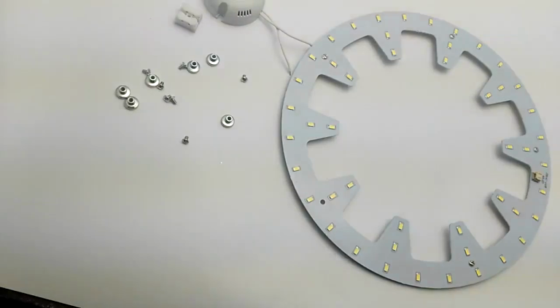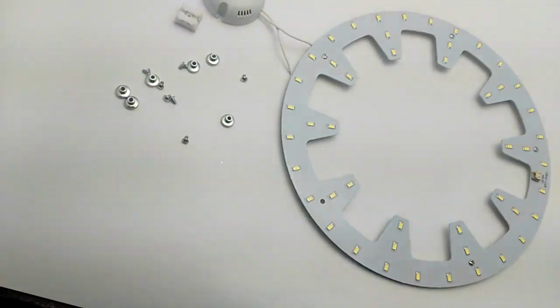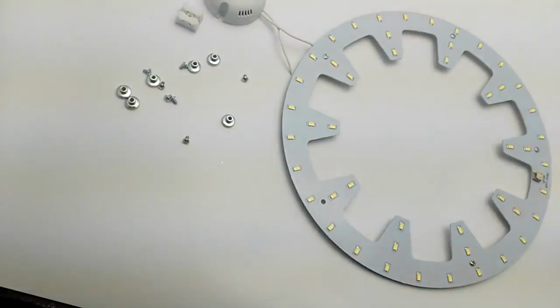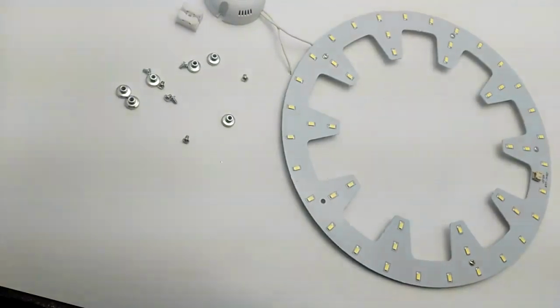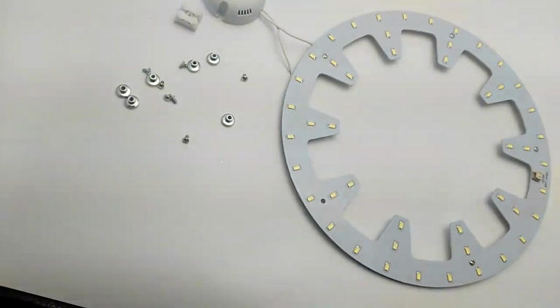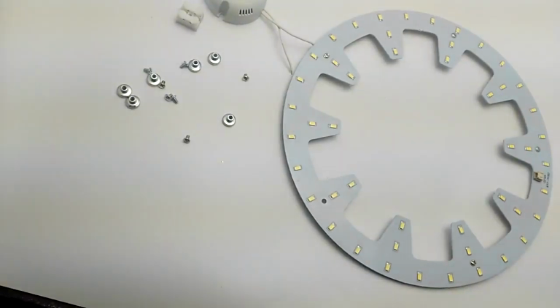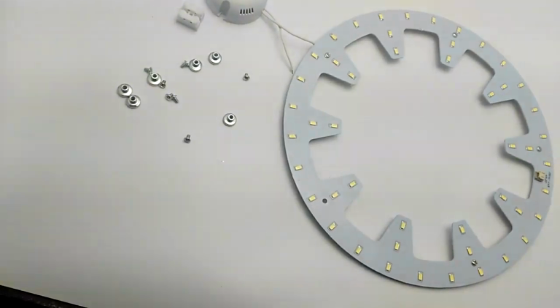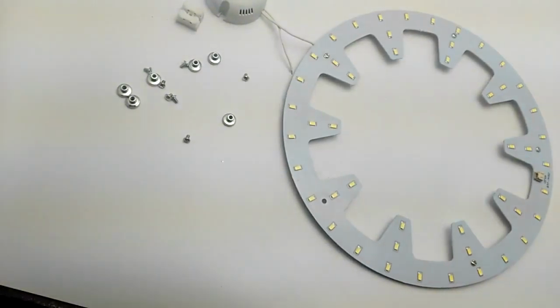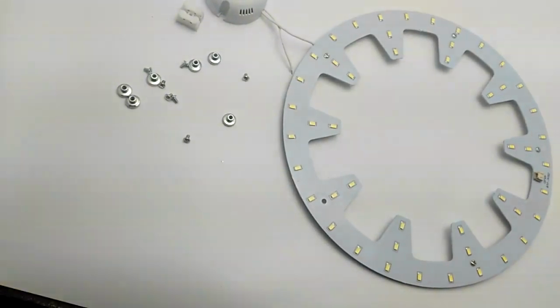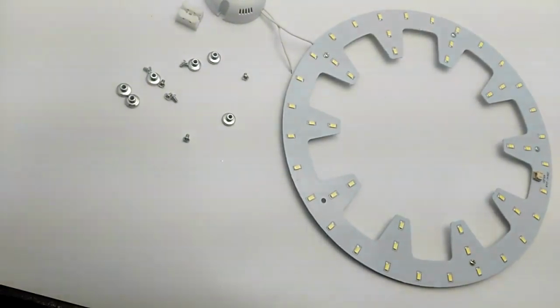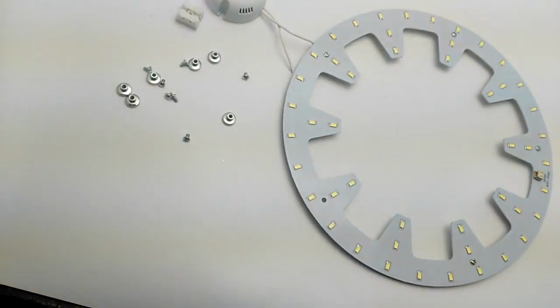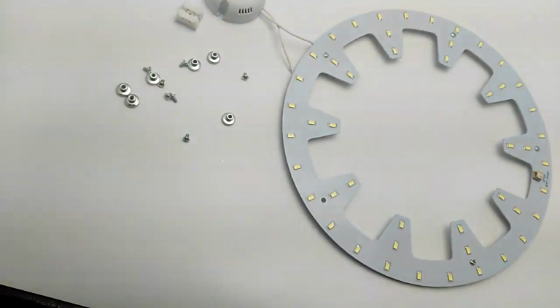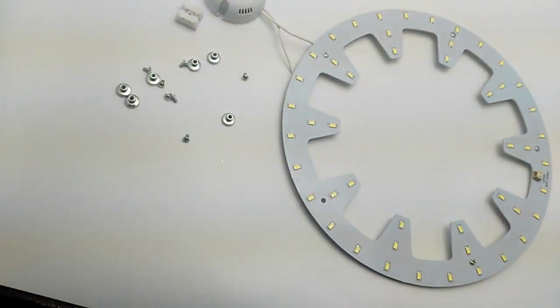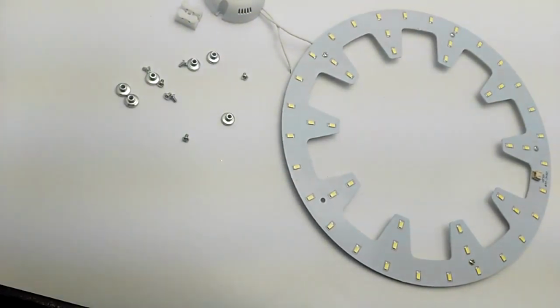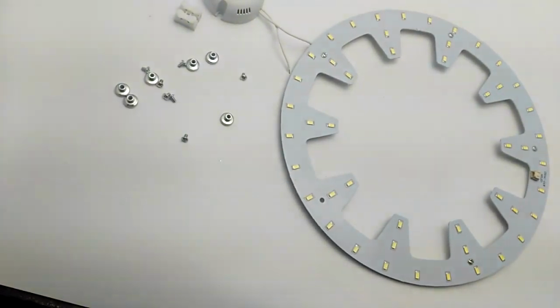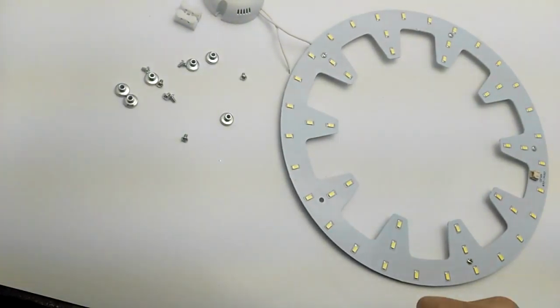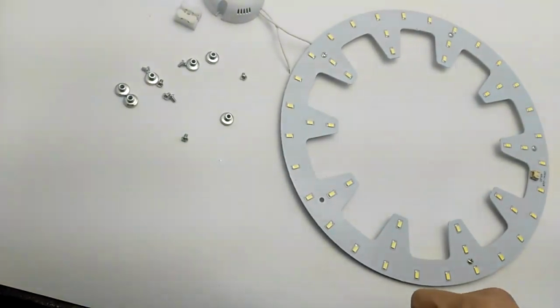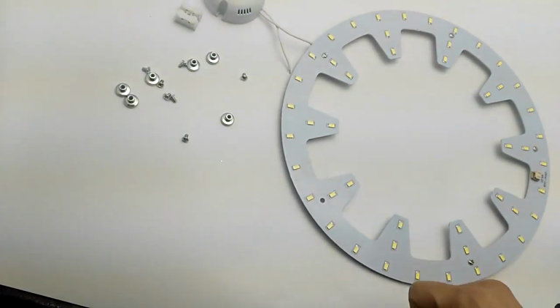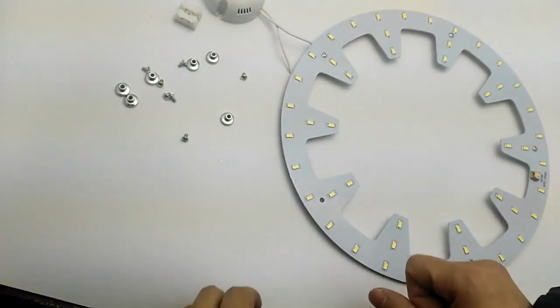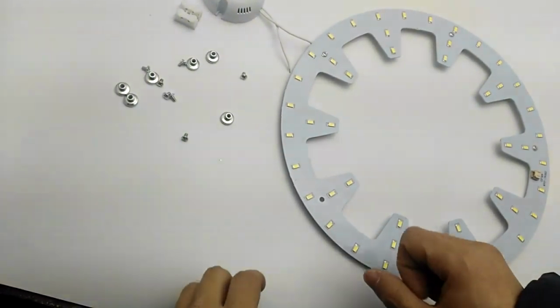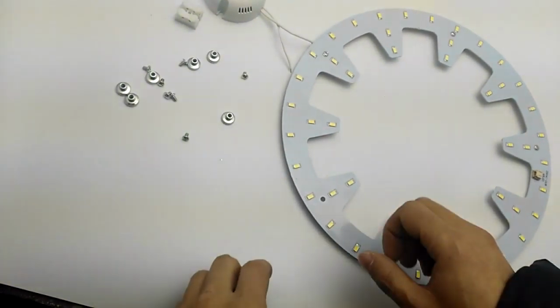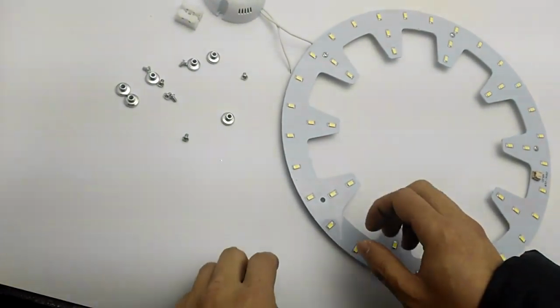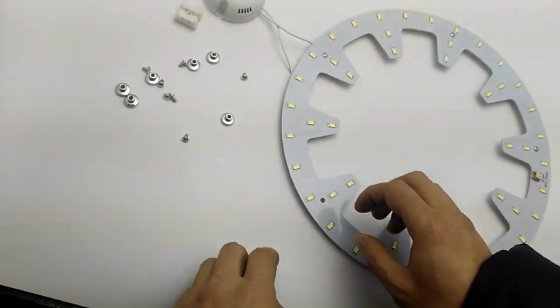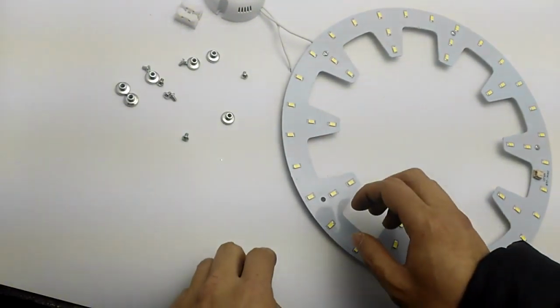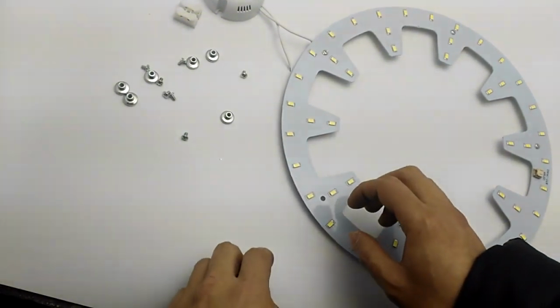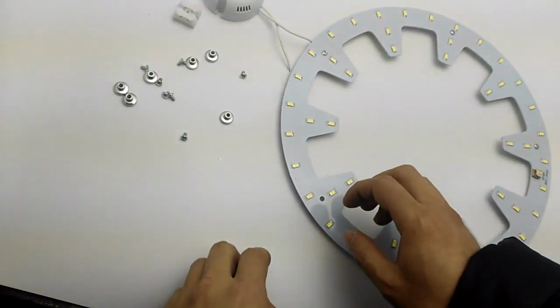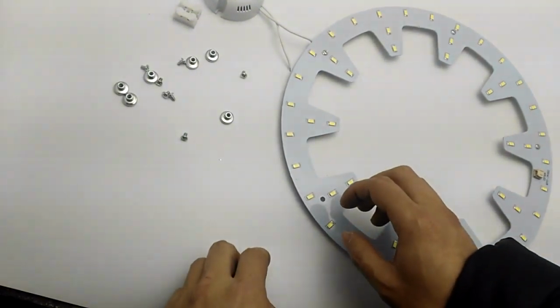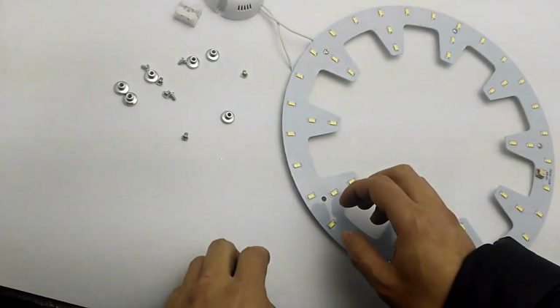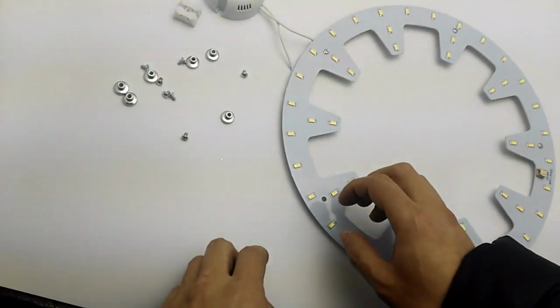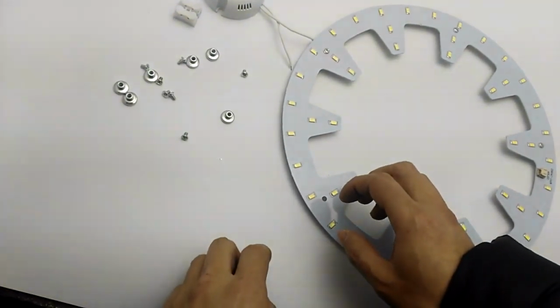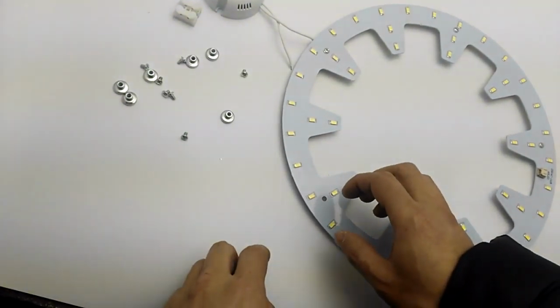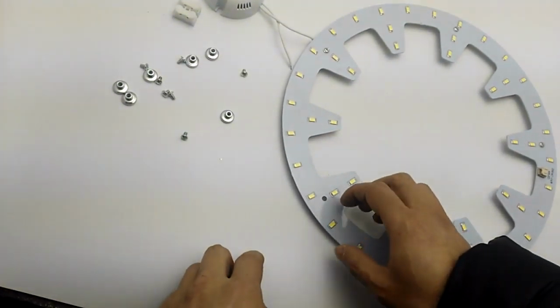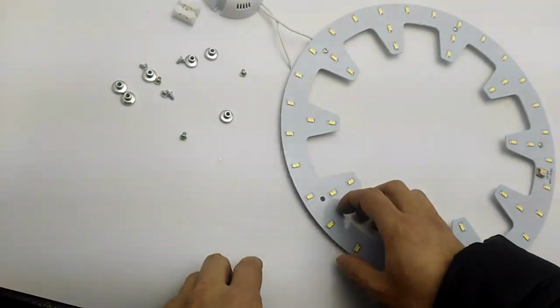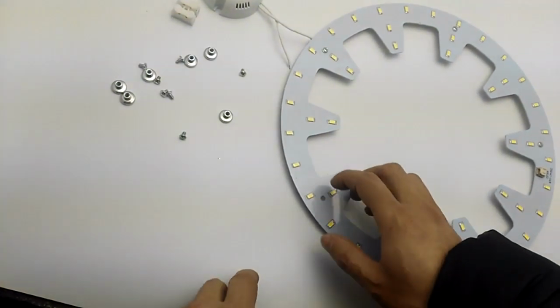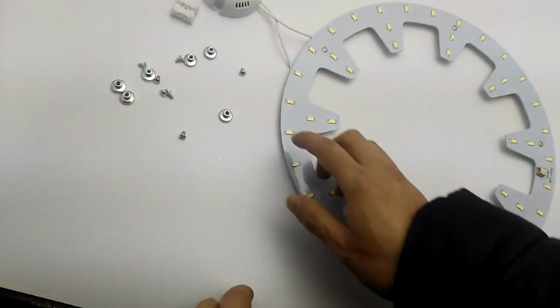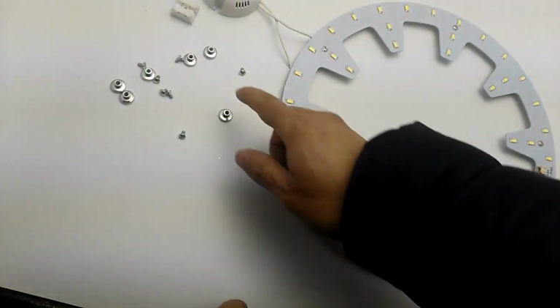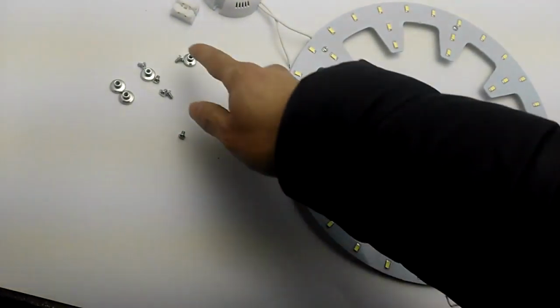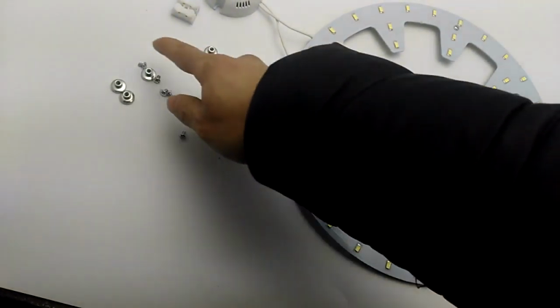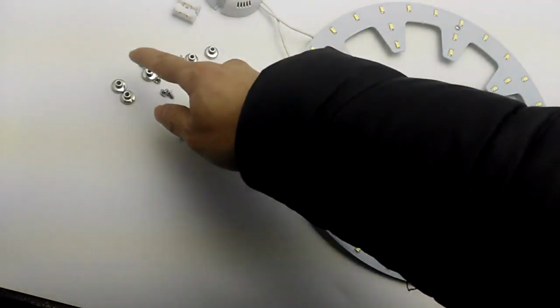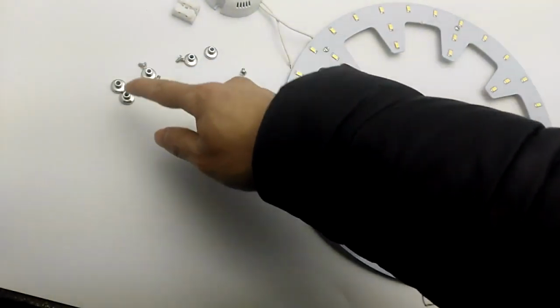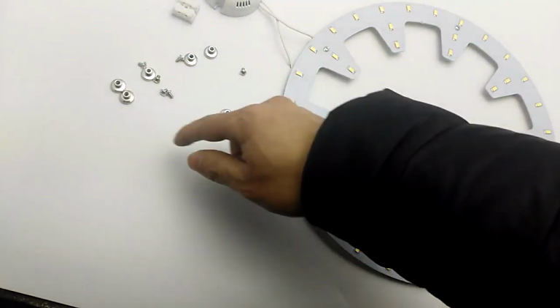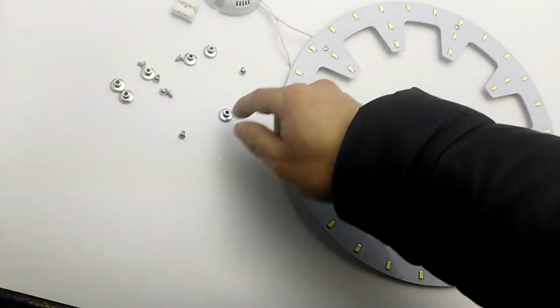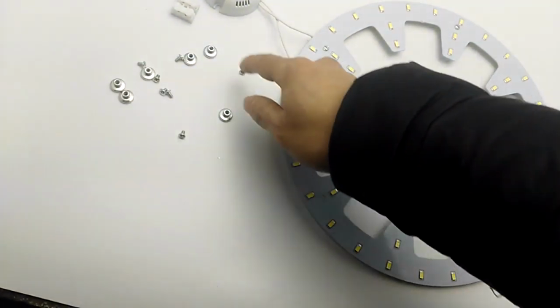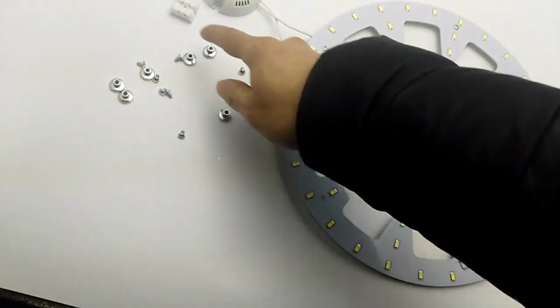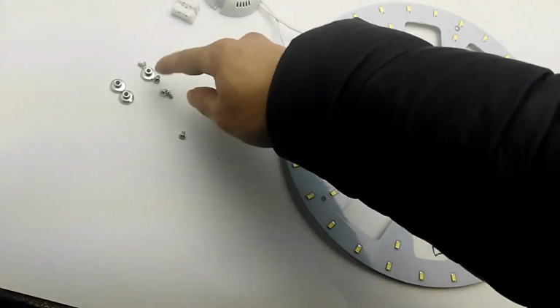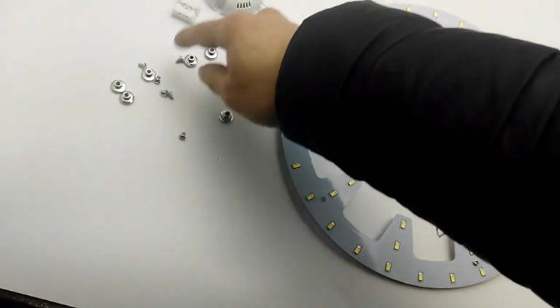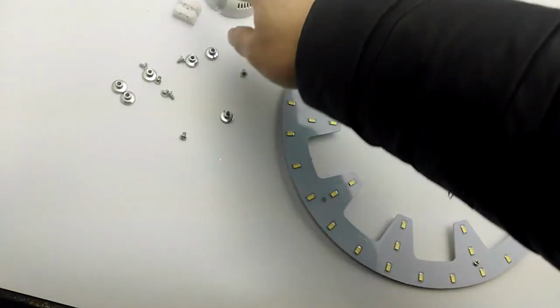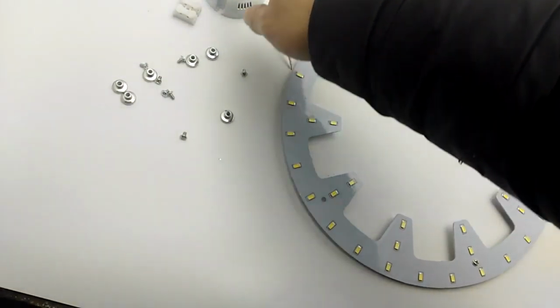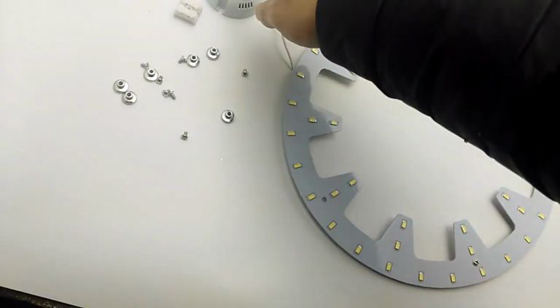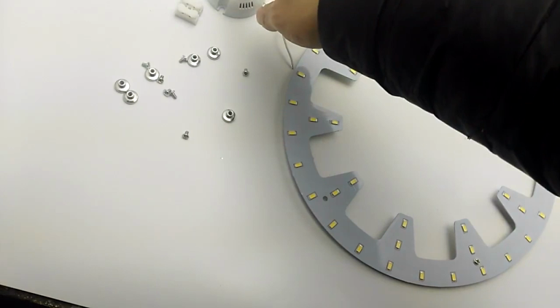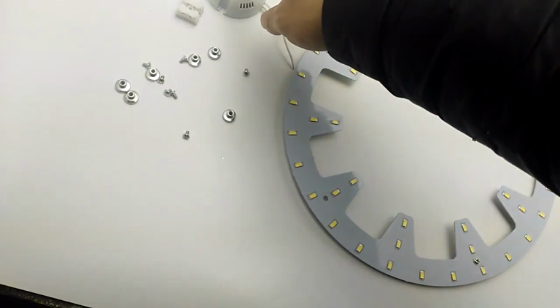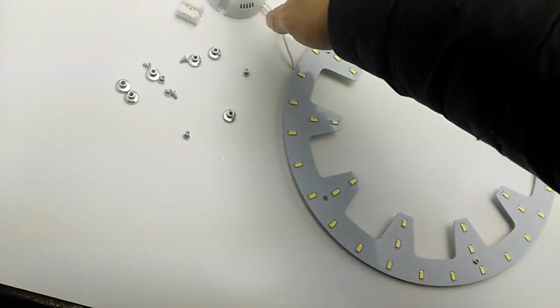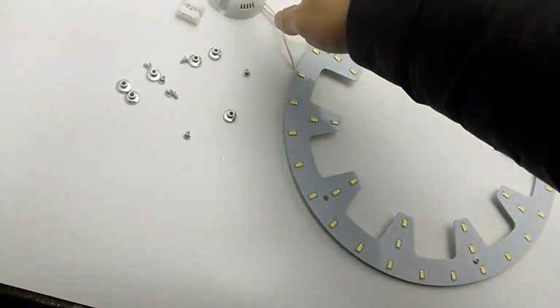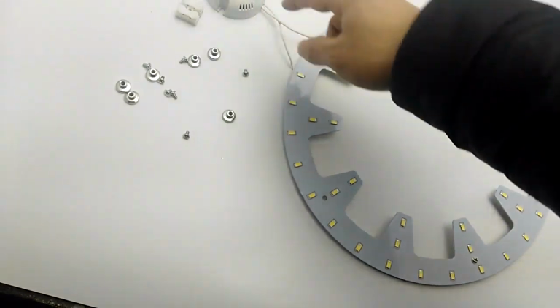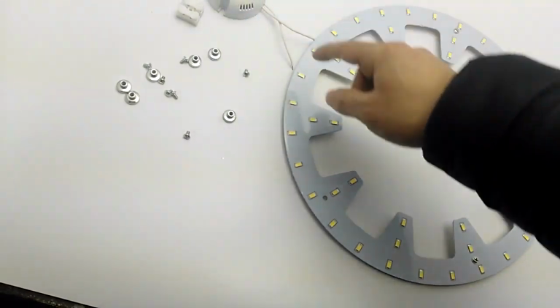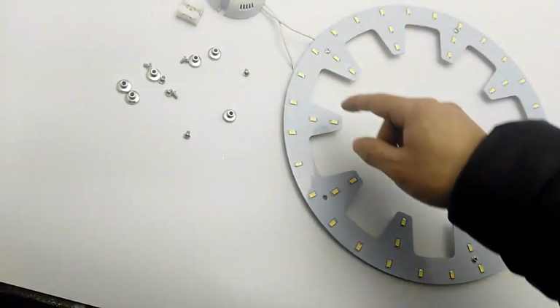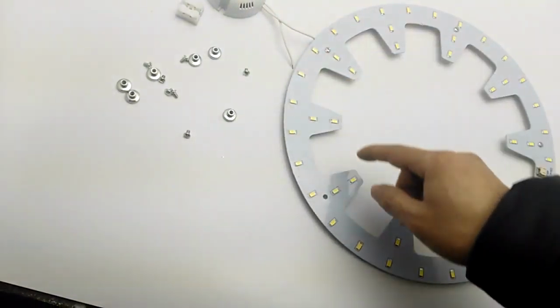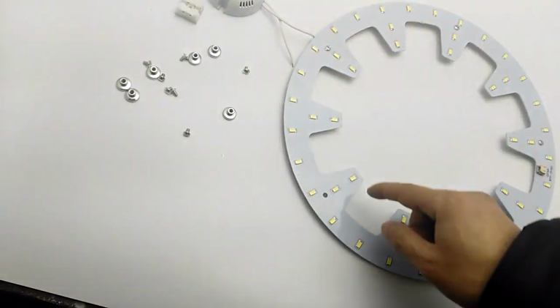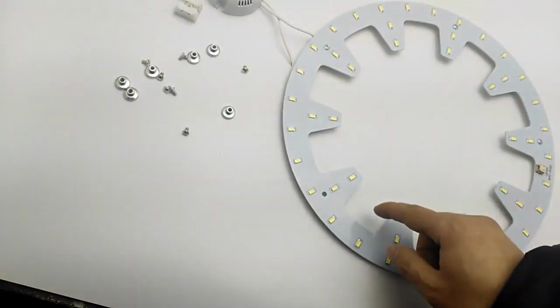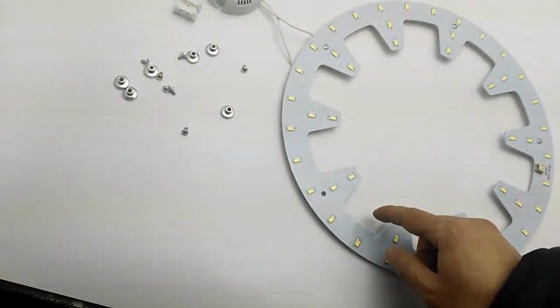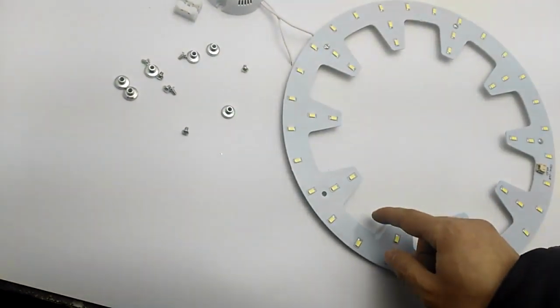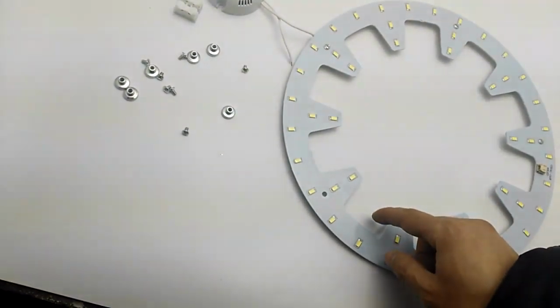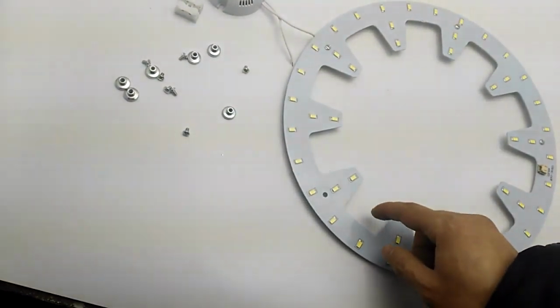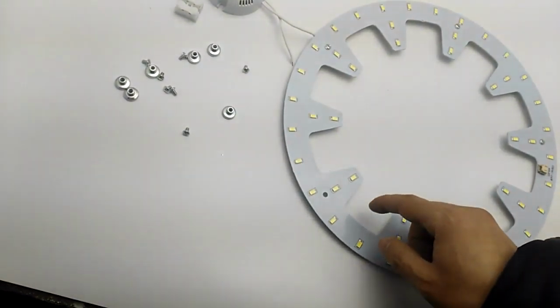Hello everyone, now I will show you how to DIY install the LED light. These are the spare parts: LED driver and LED plate.